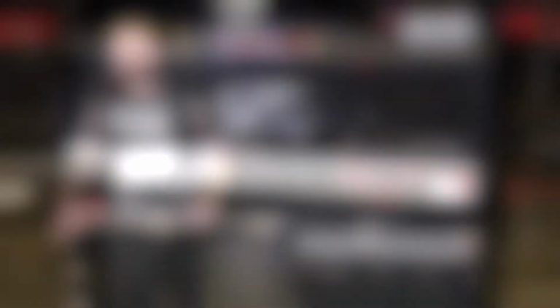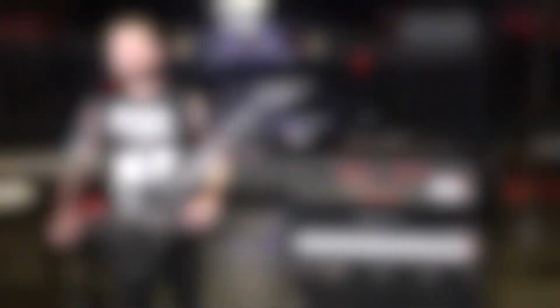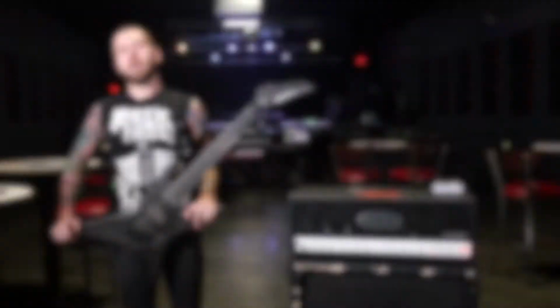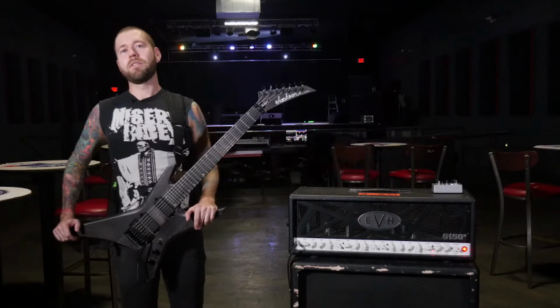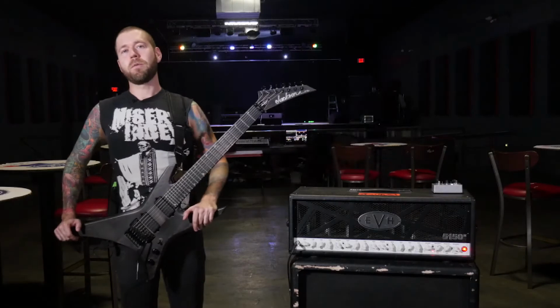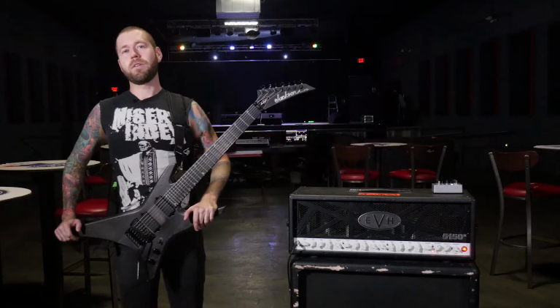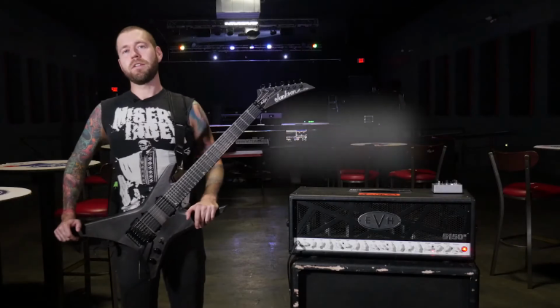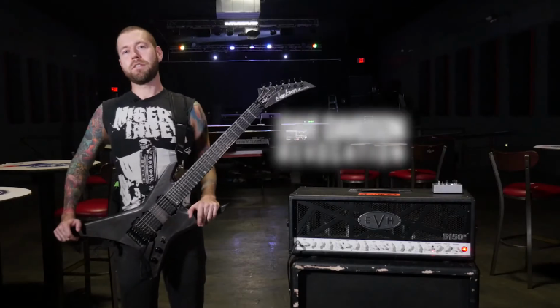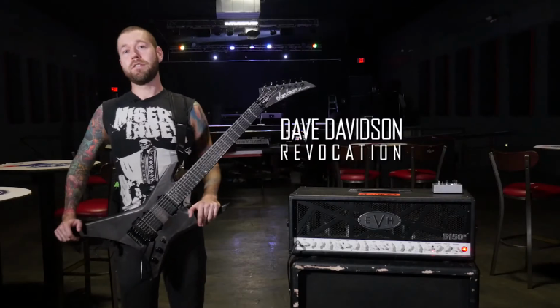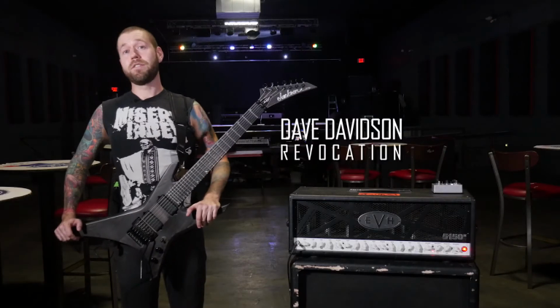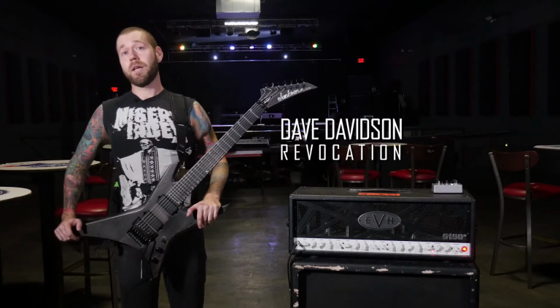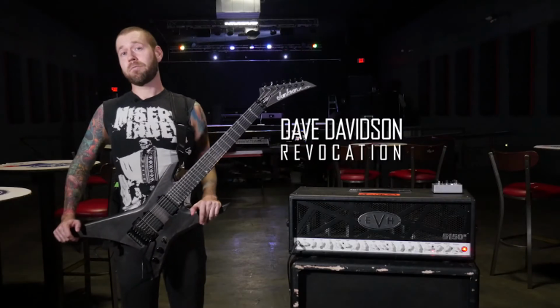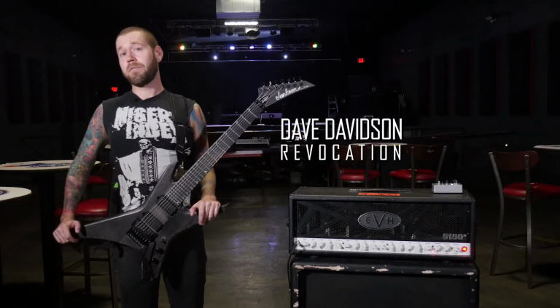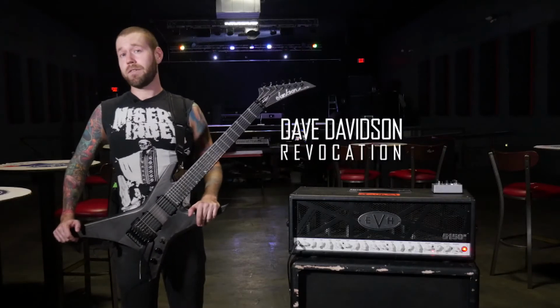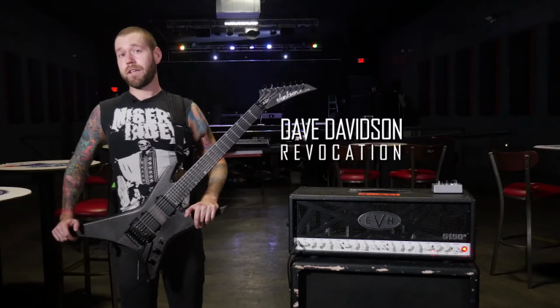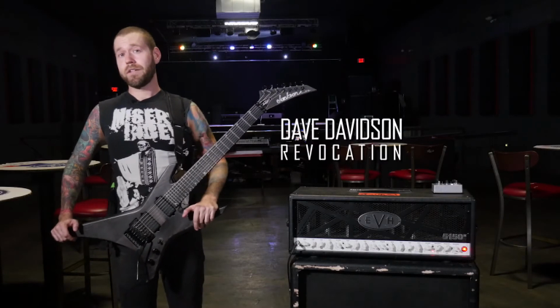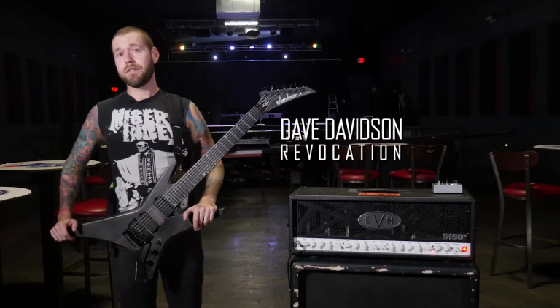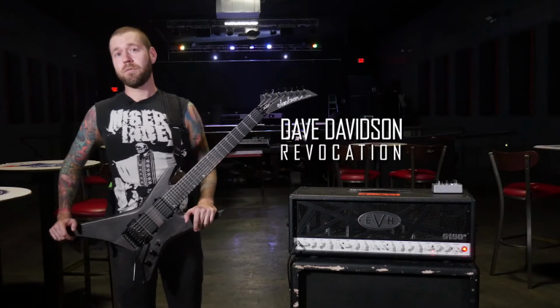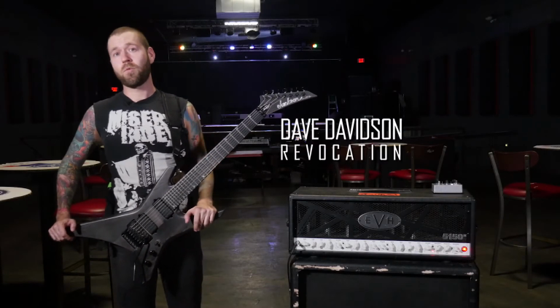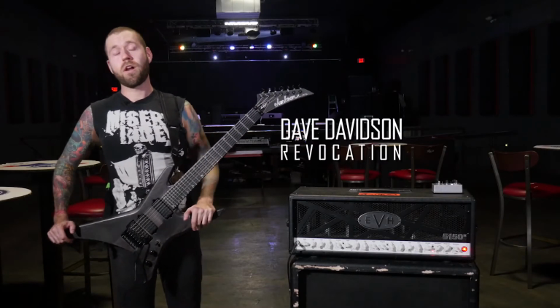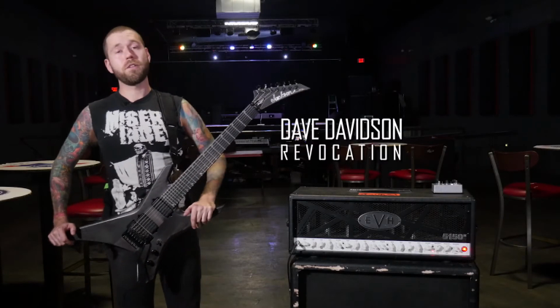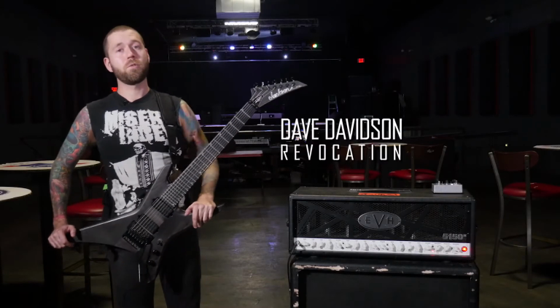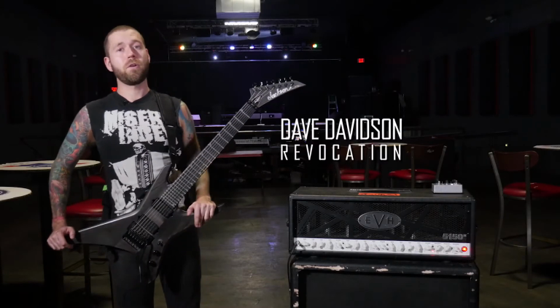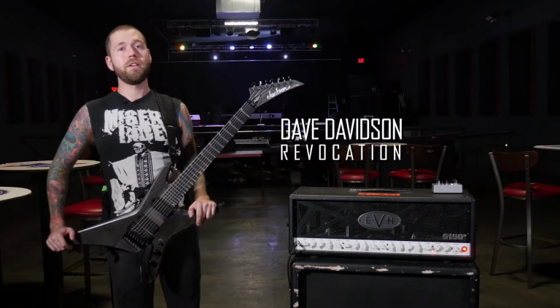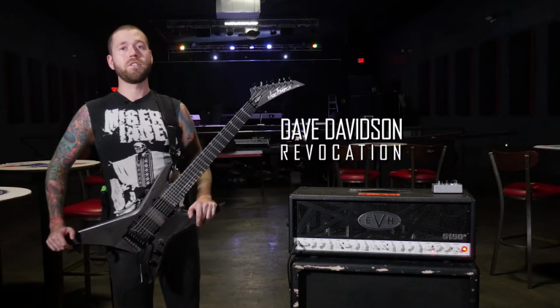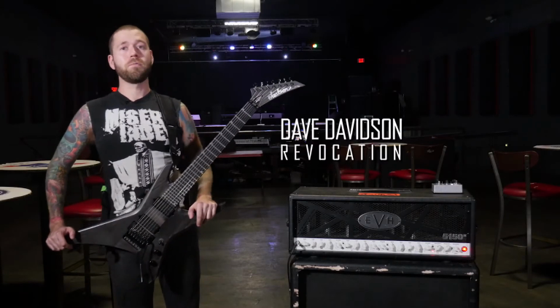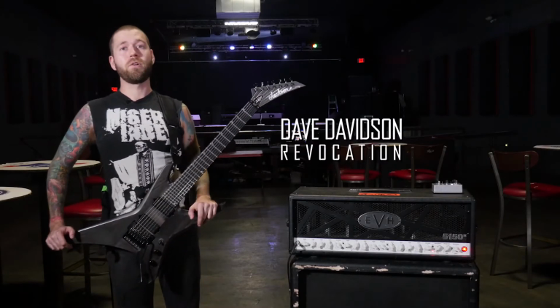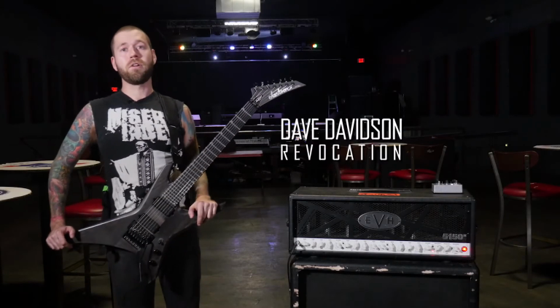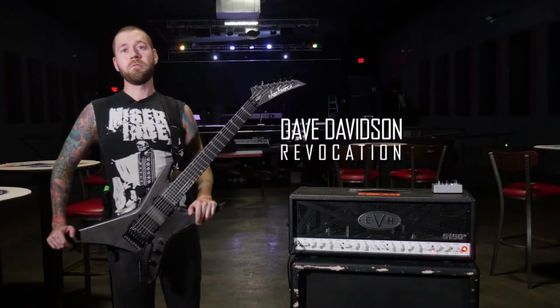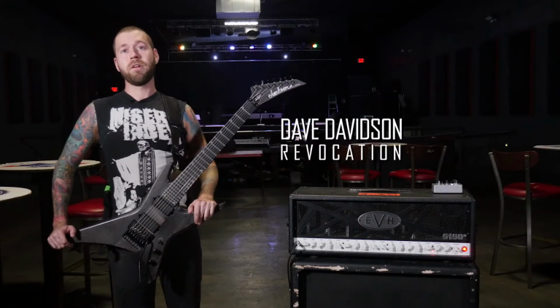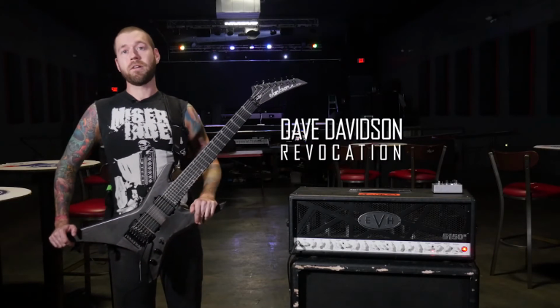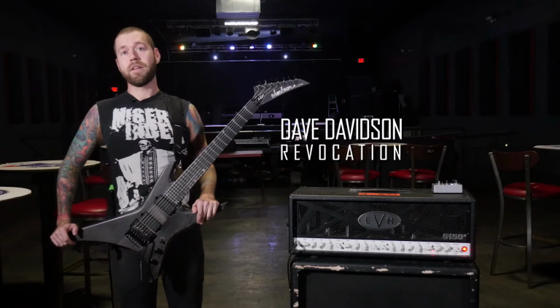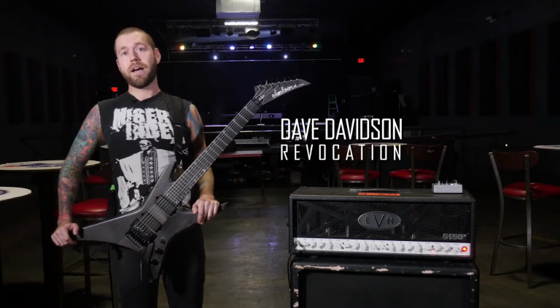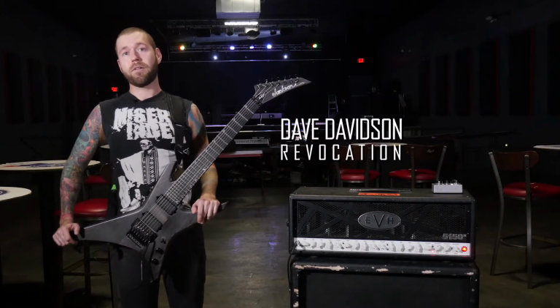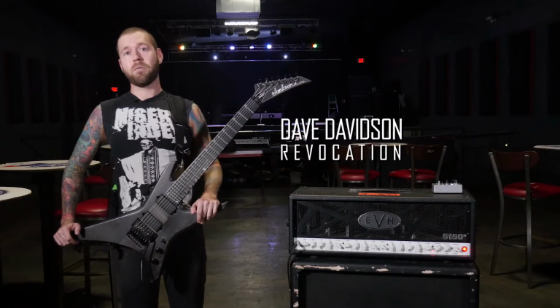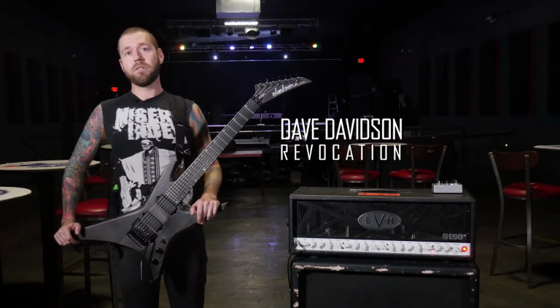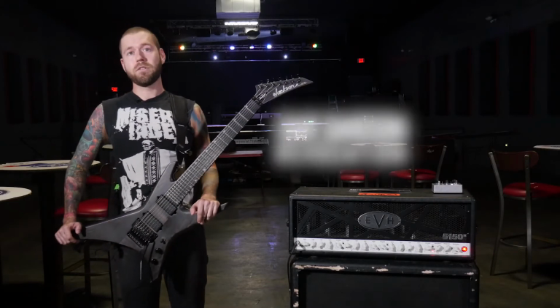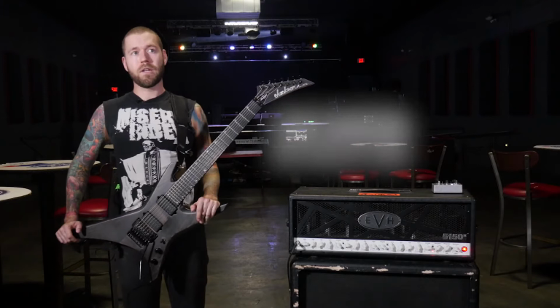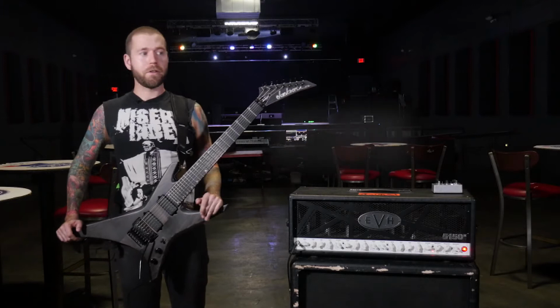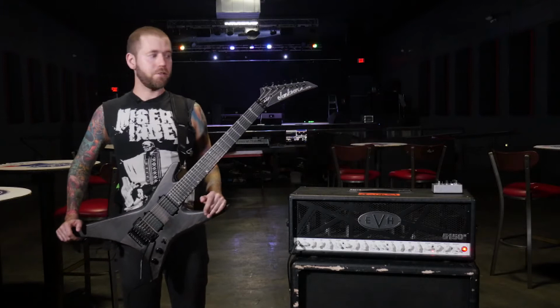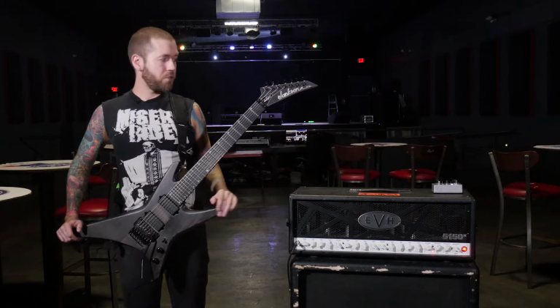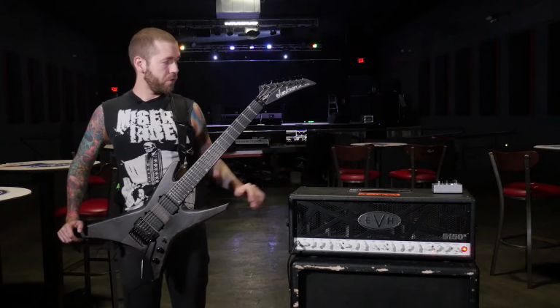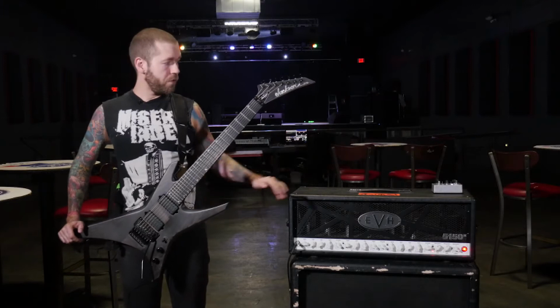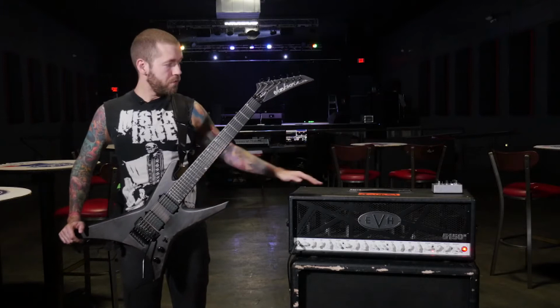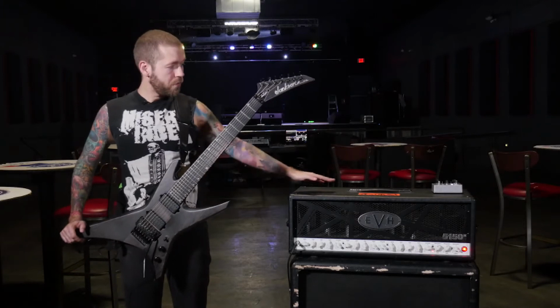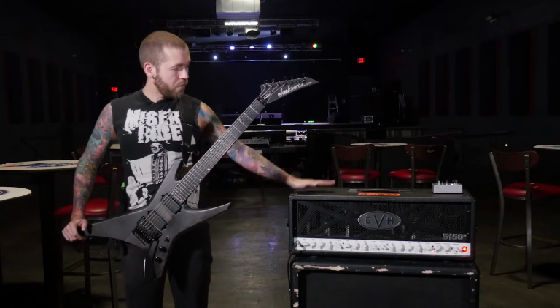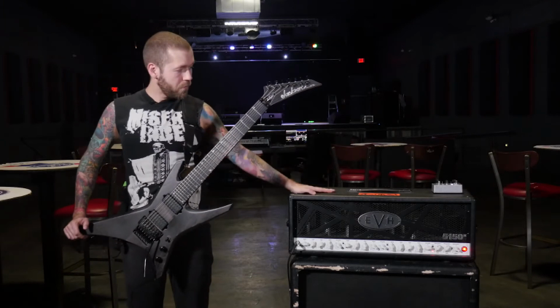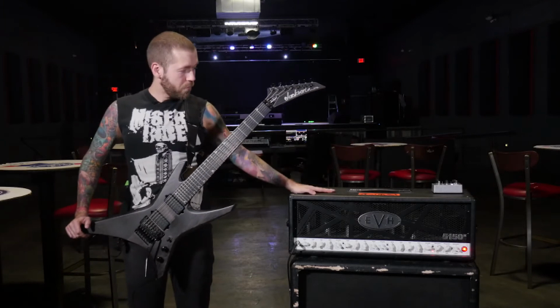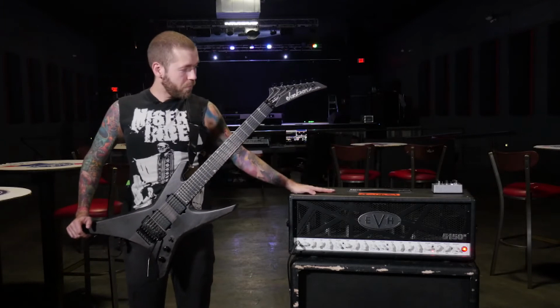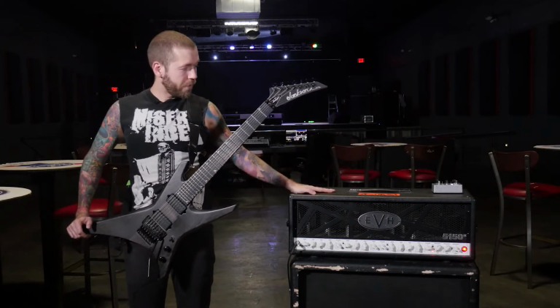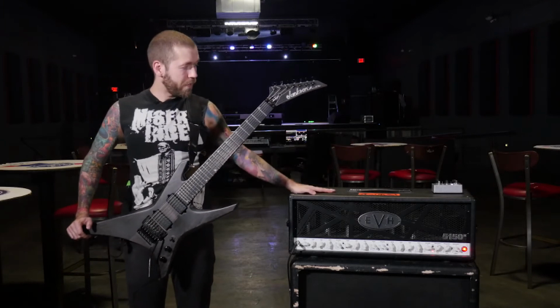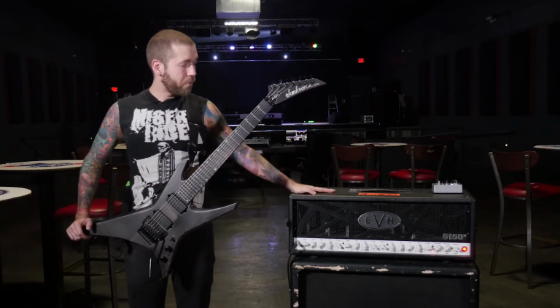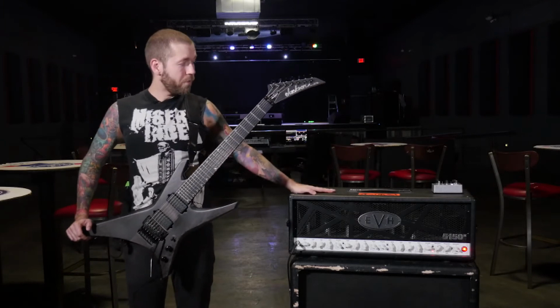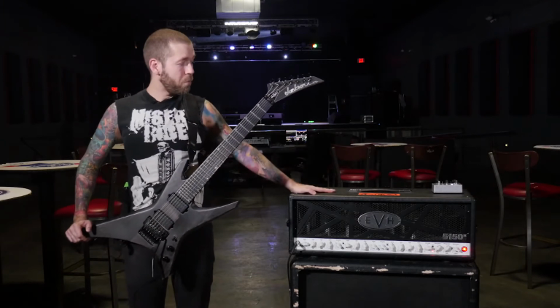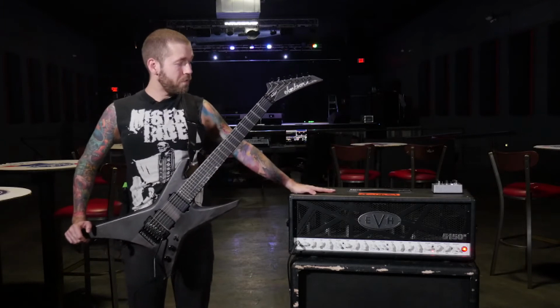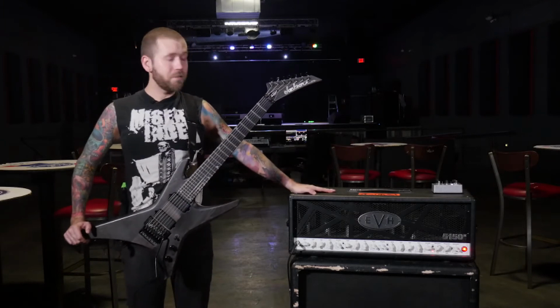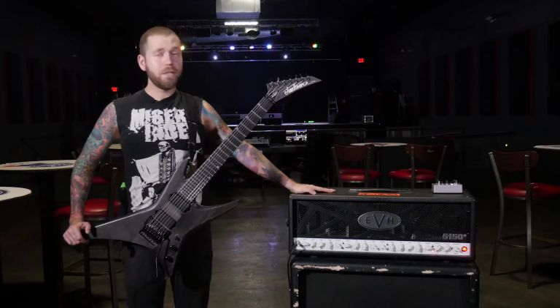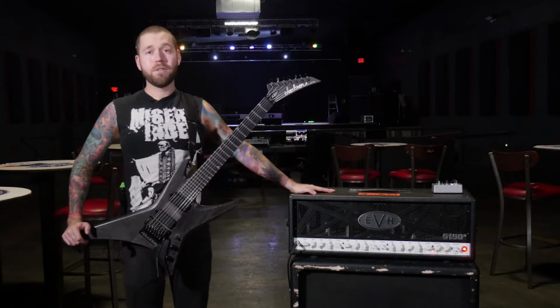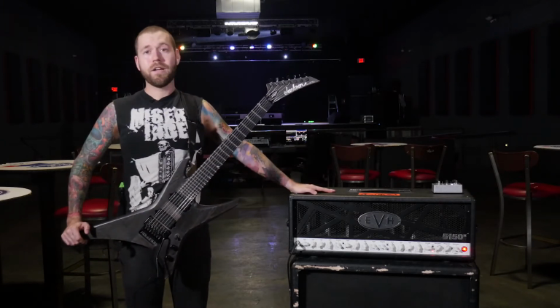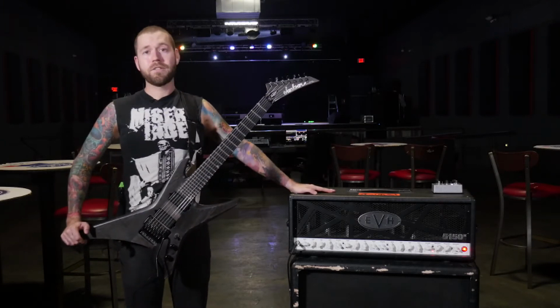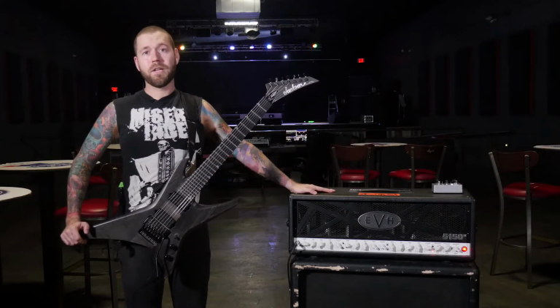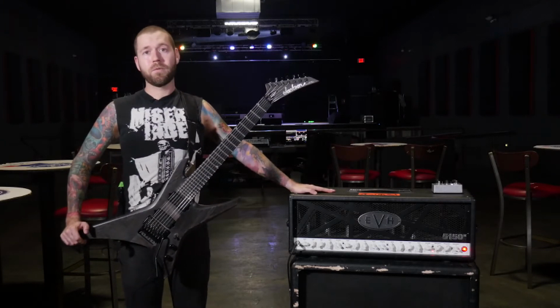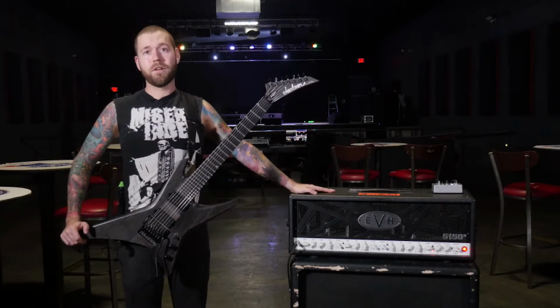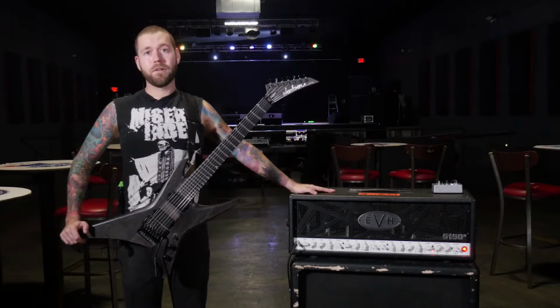Hey, what's up guys? This is Dave from Rainvocation. We're out on tour right now supporting our new record, The Outer Ones, and I'm going to show you what I got going on with this EVH amp right here.